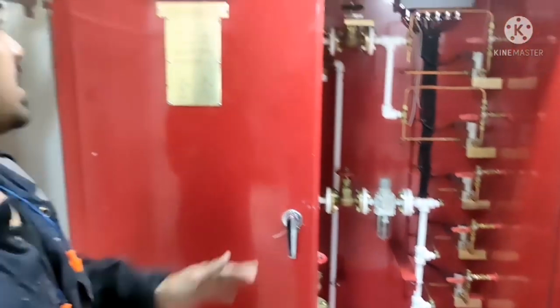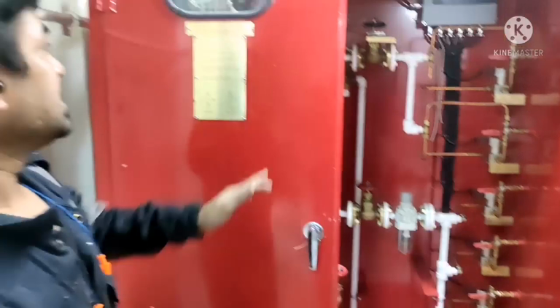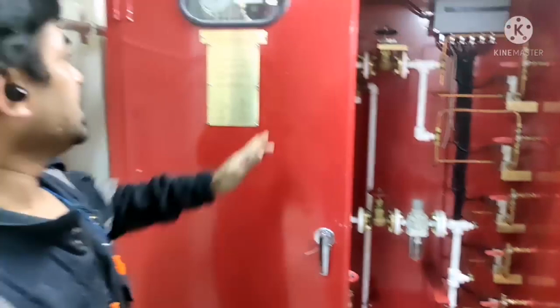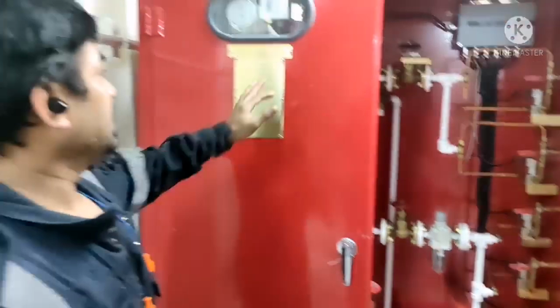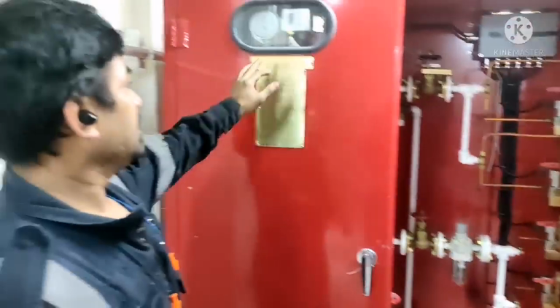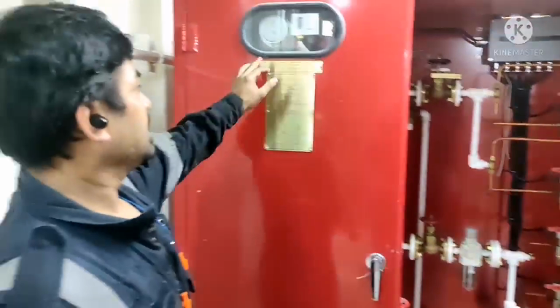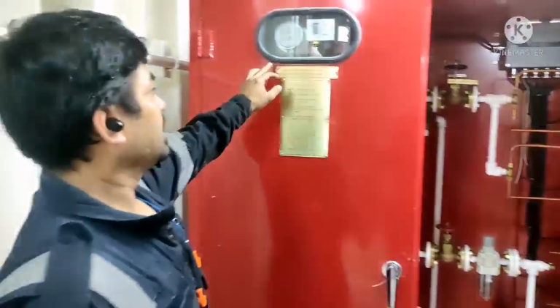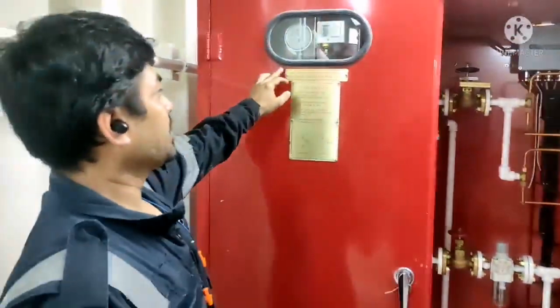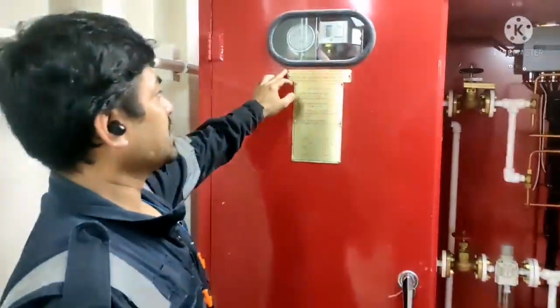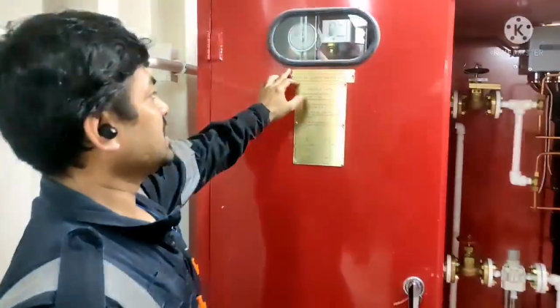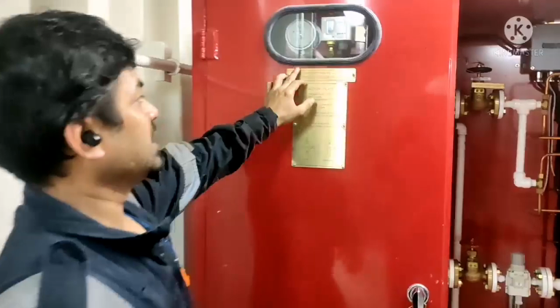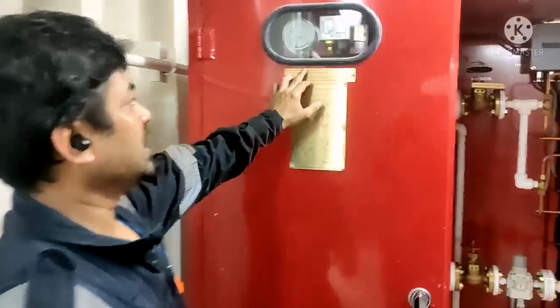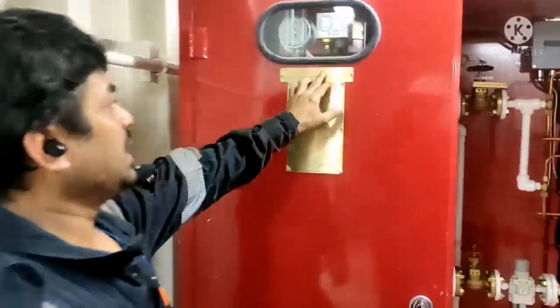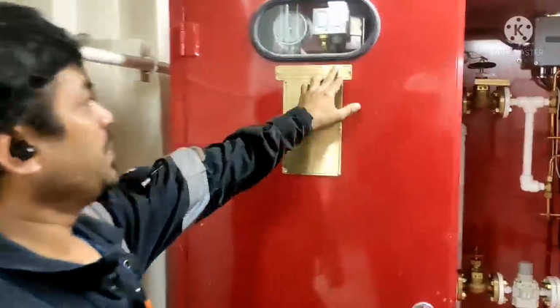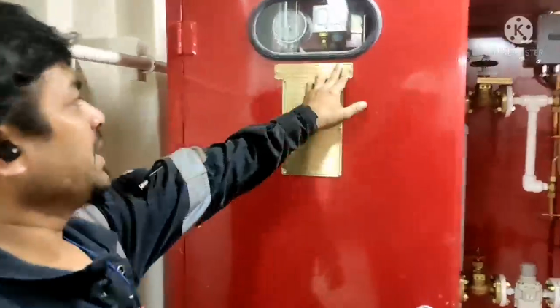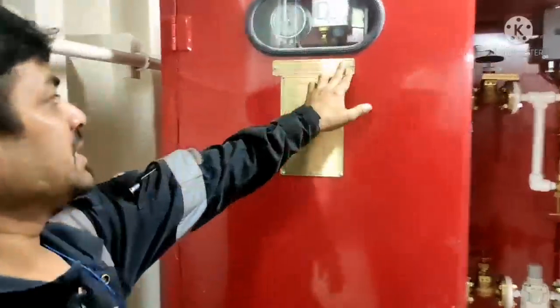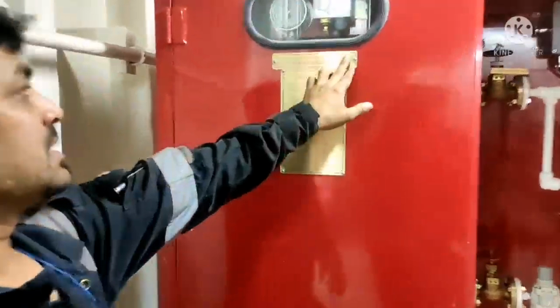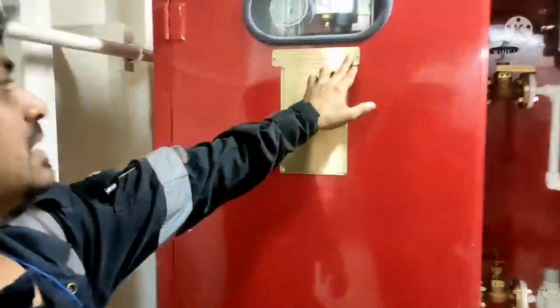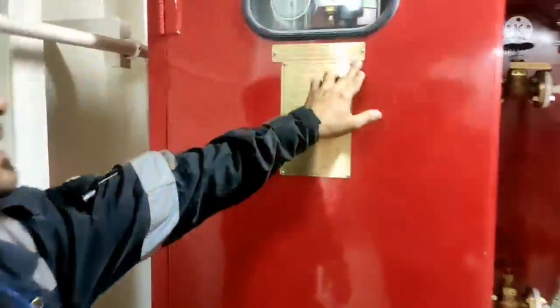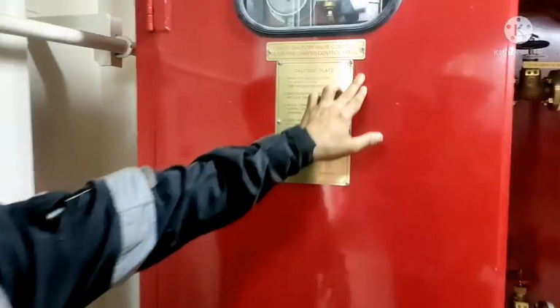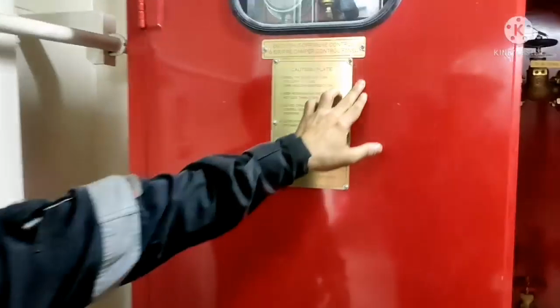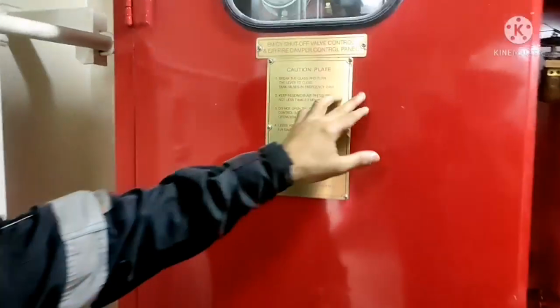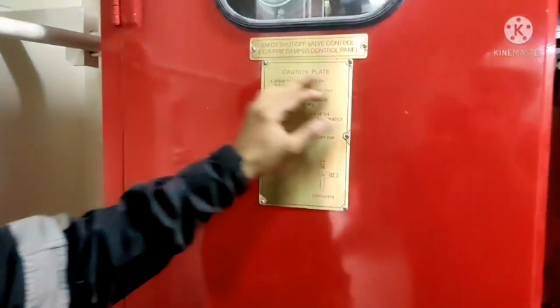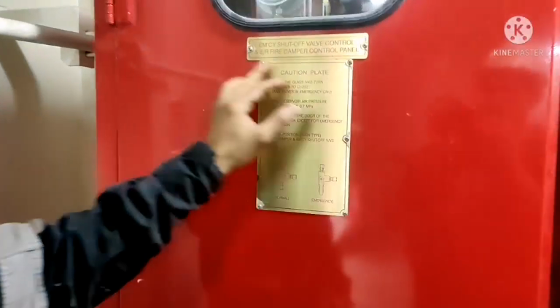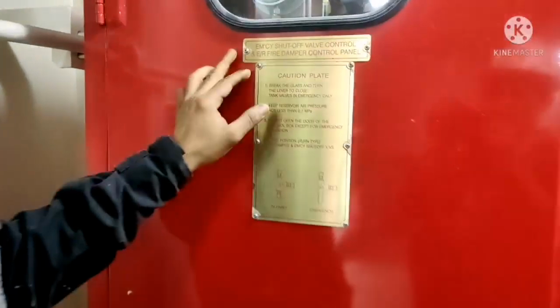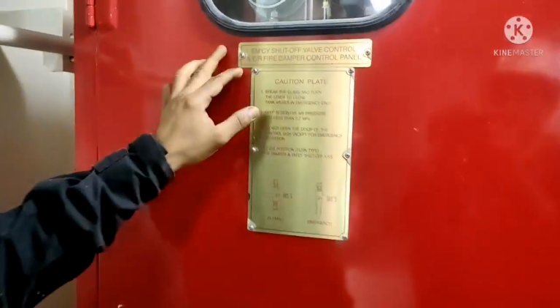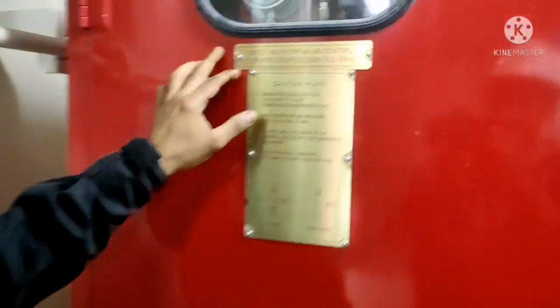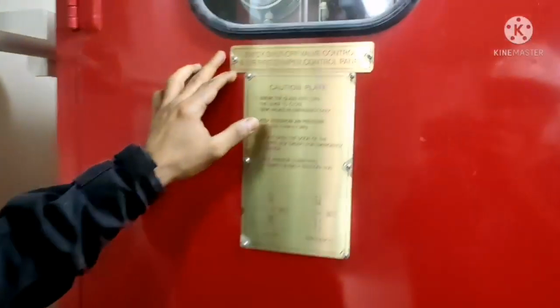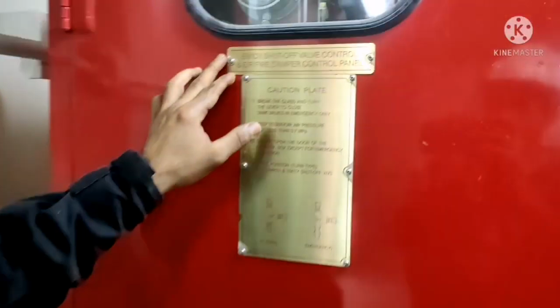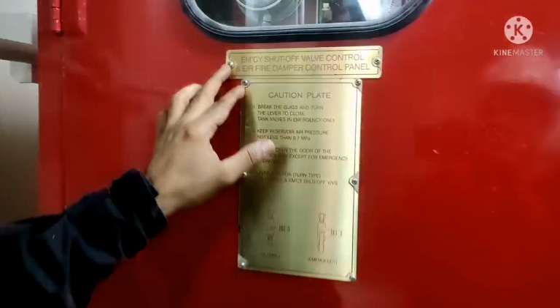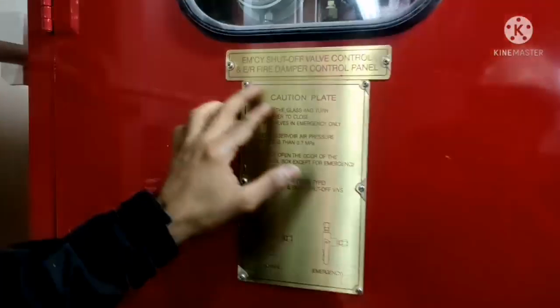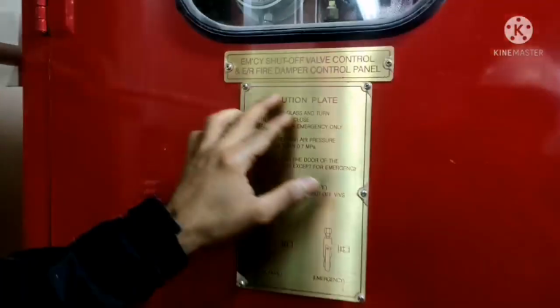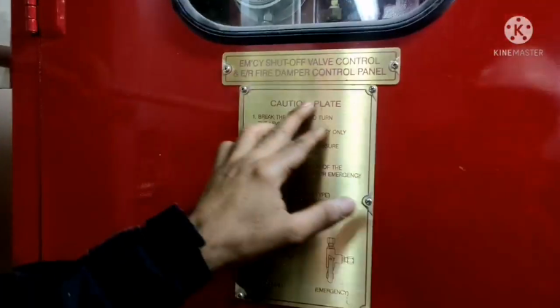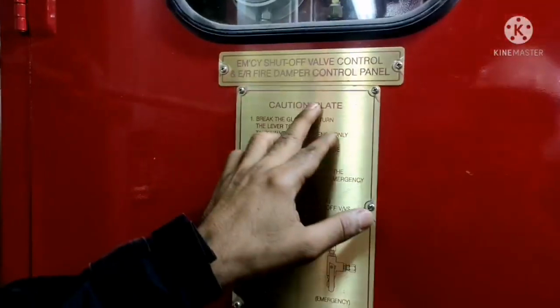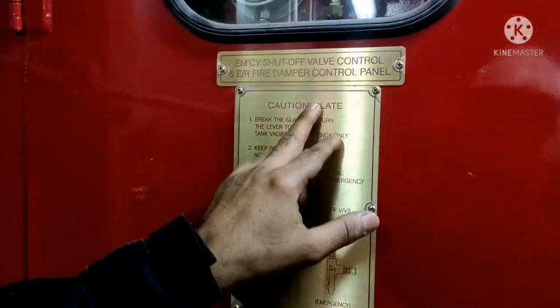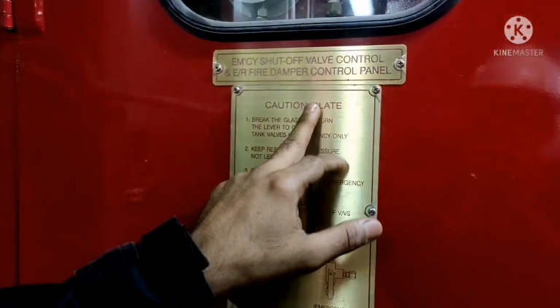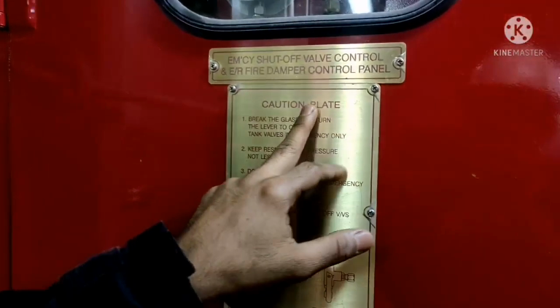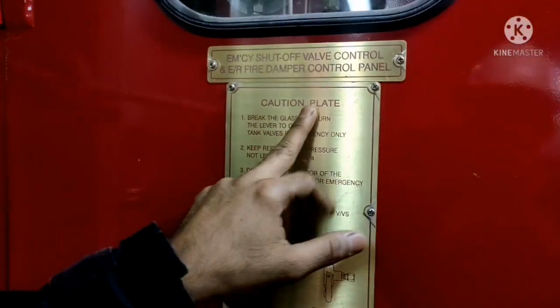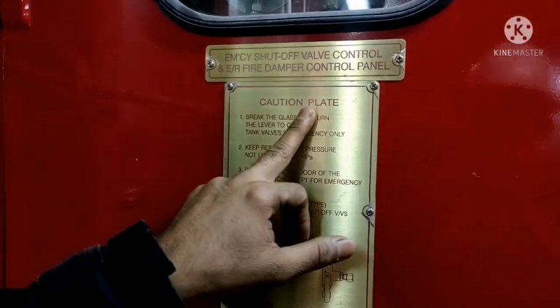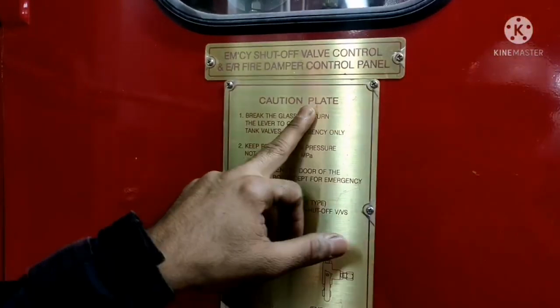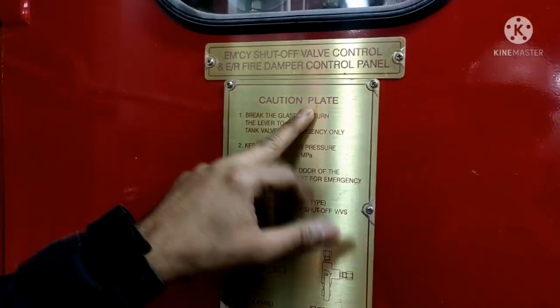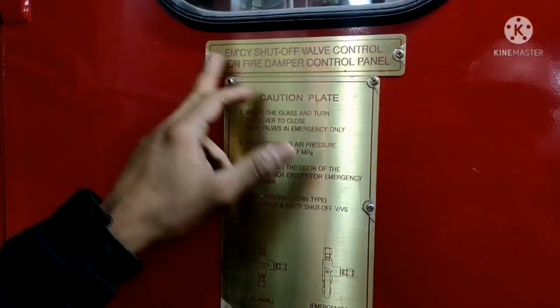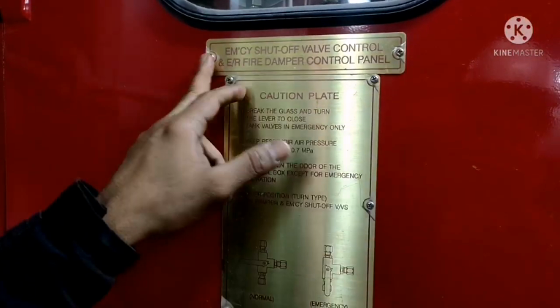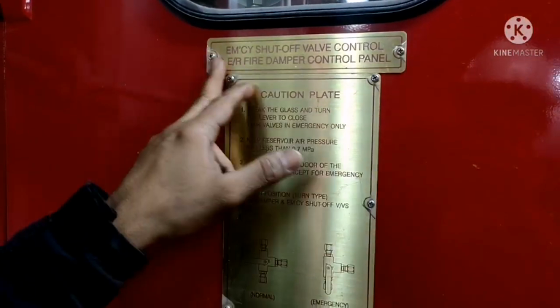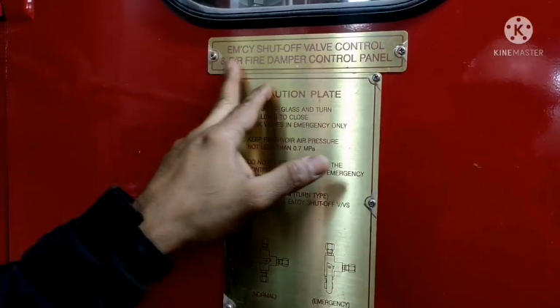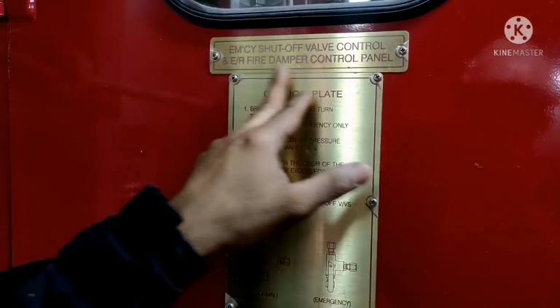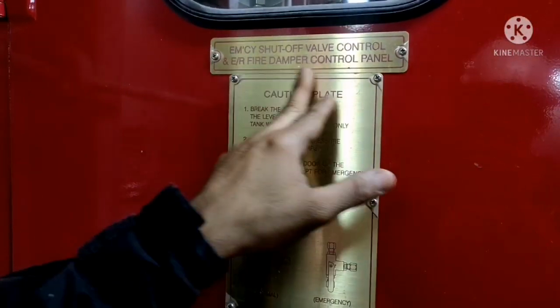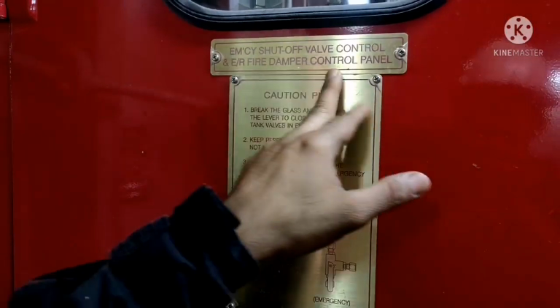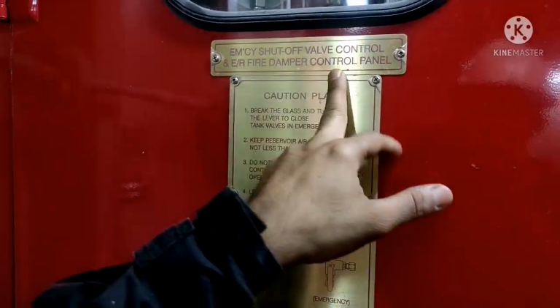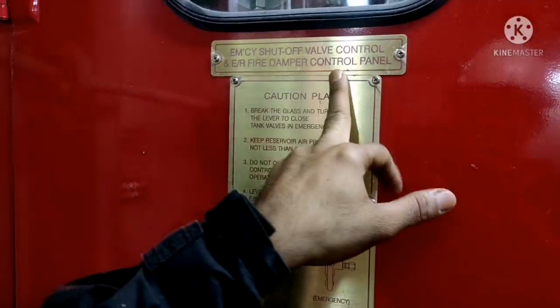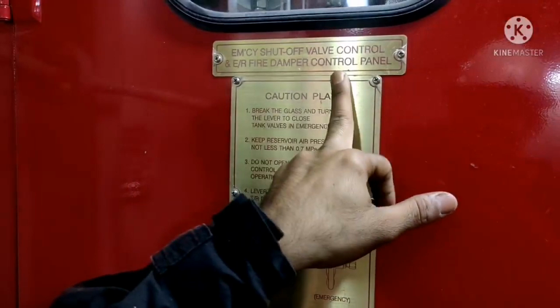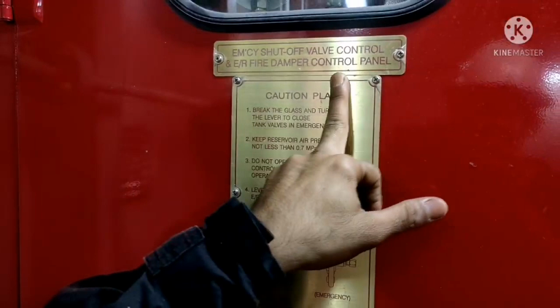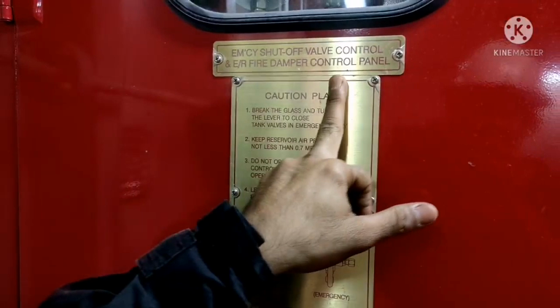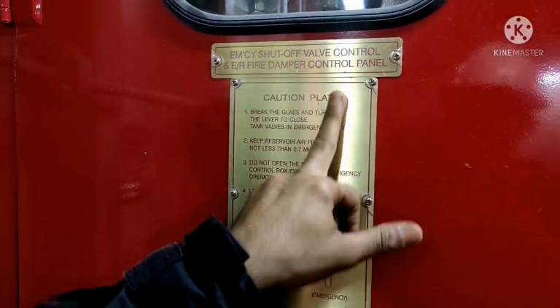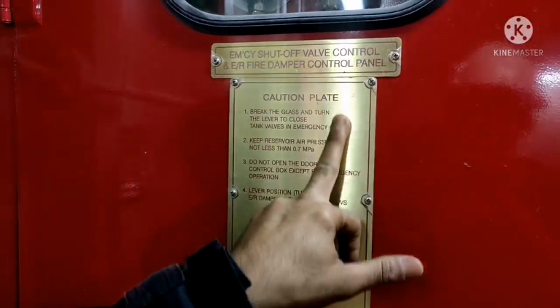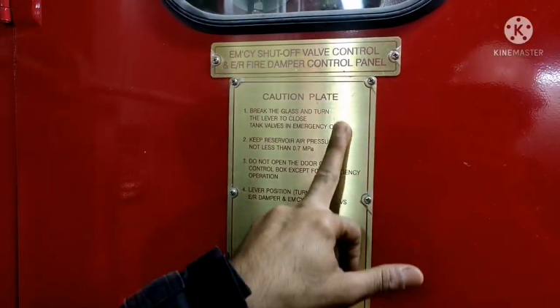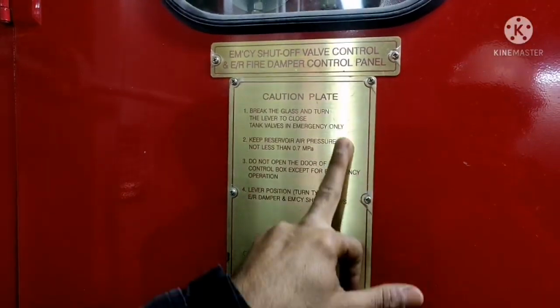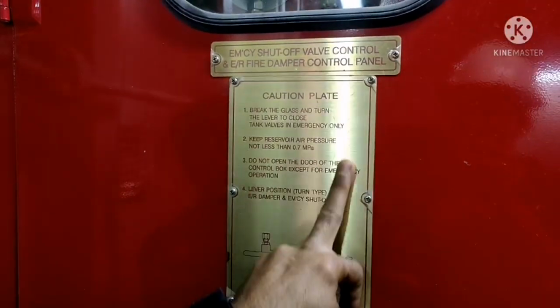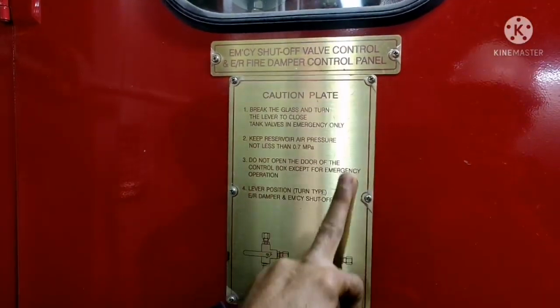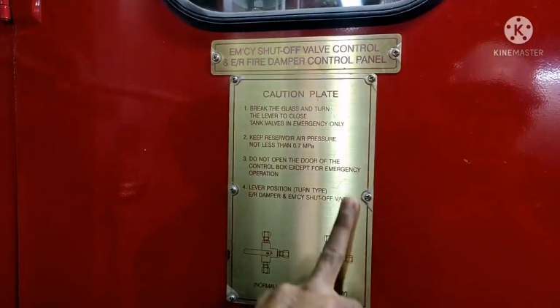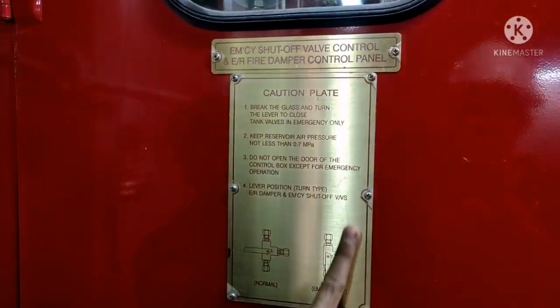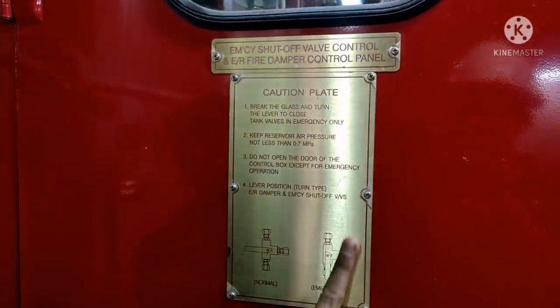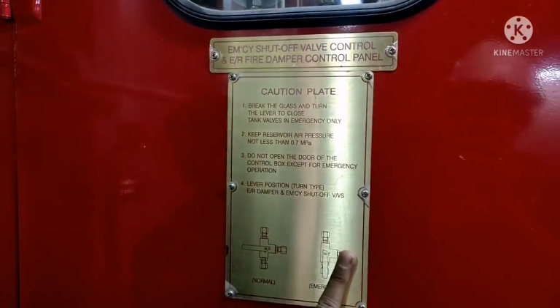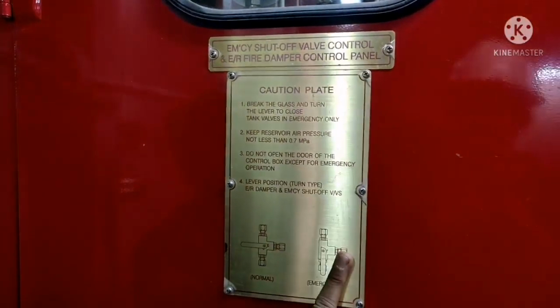You can see the panel itself — emergency shut-off valve, control engine room damper, fire control and everything.